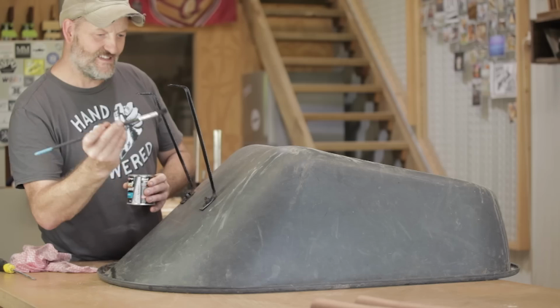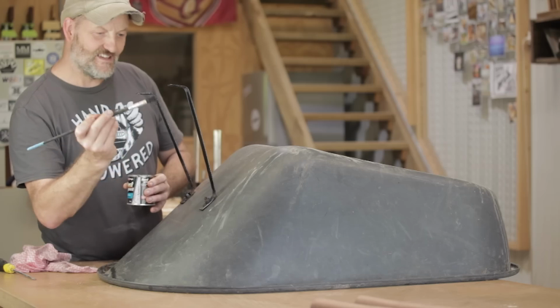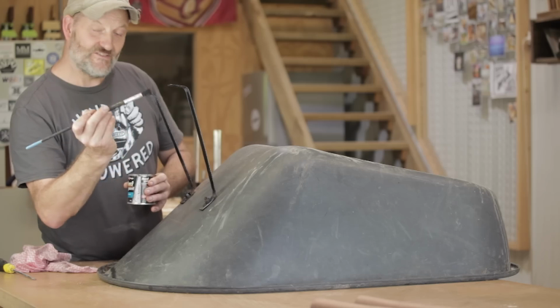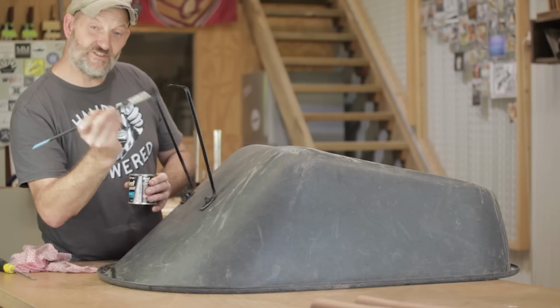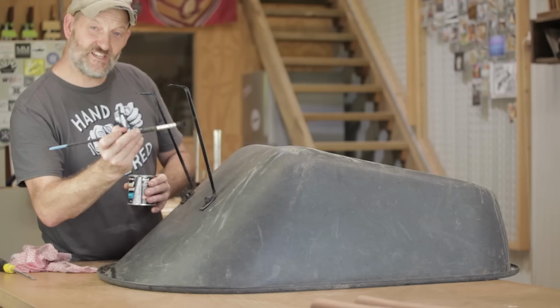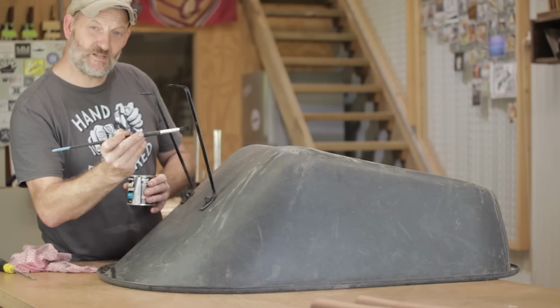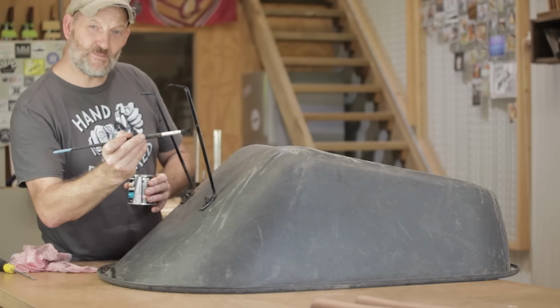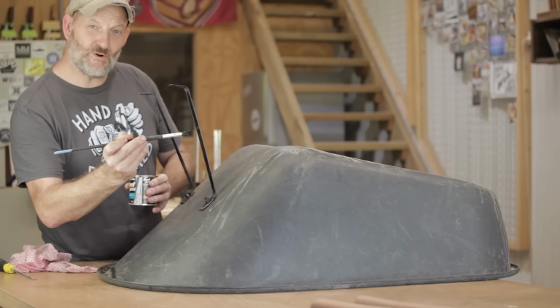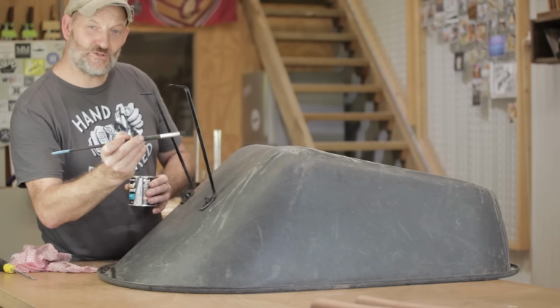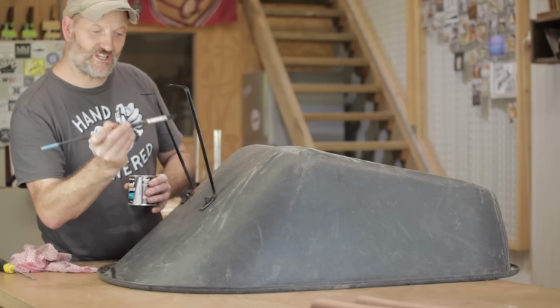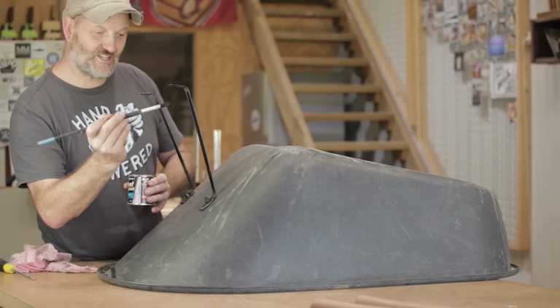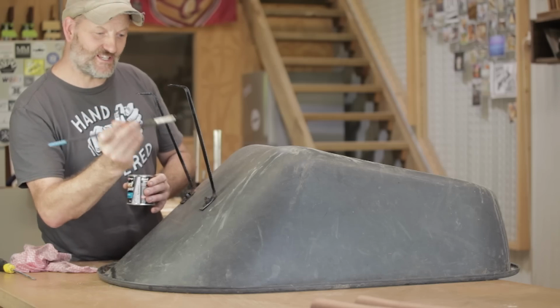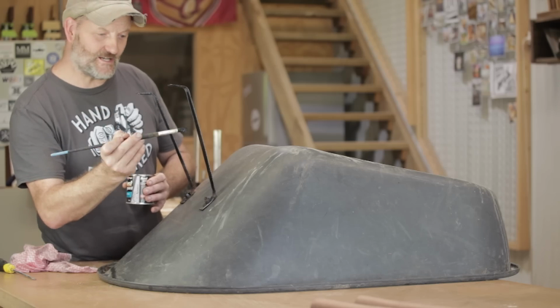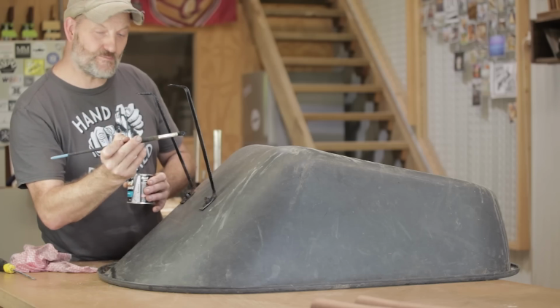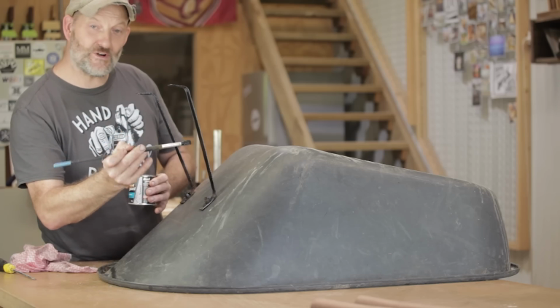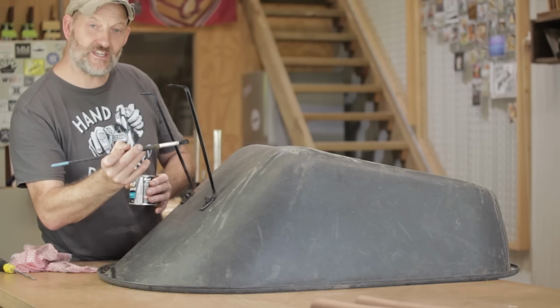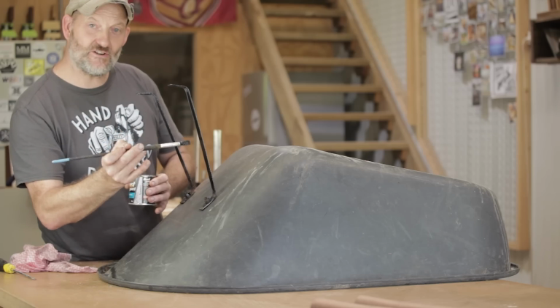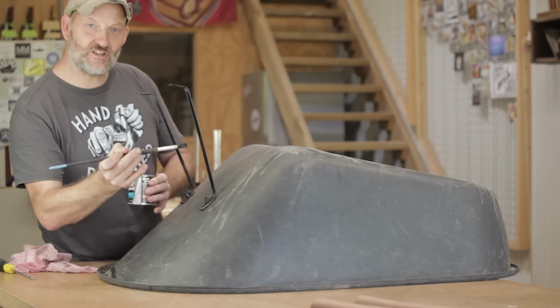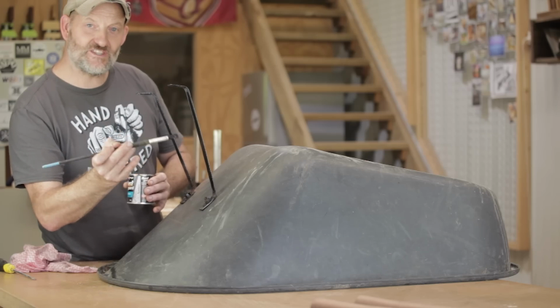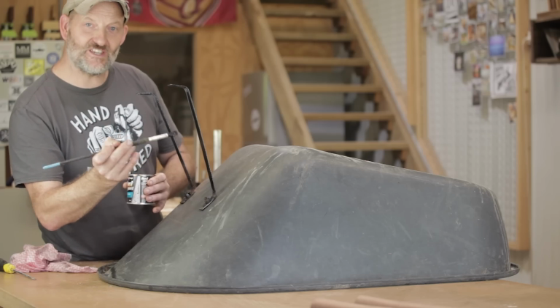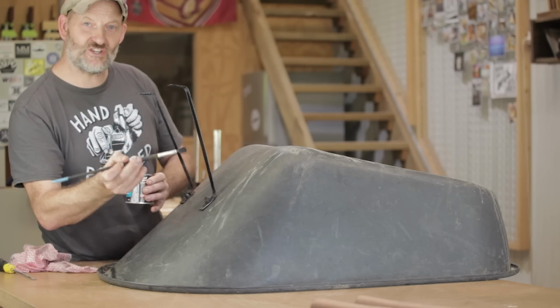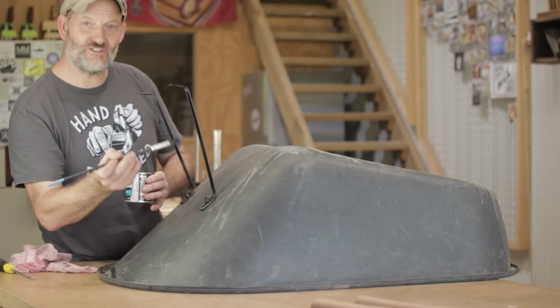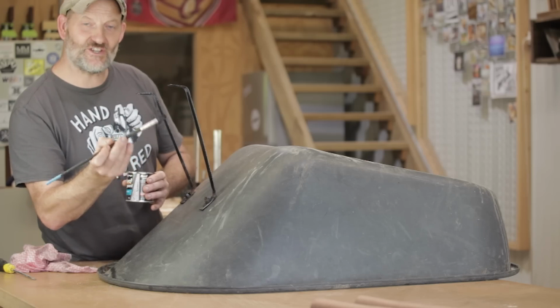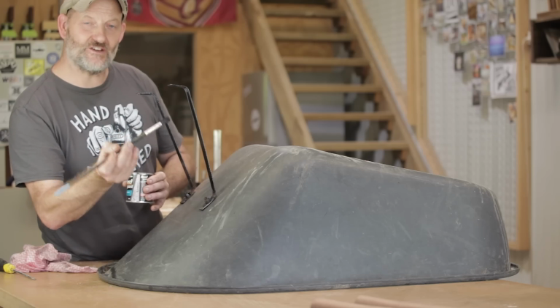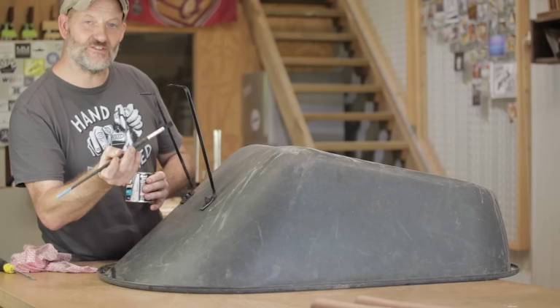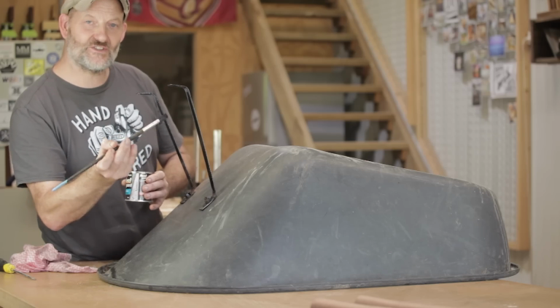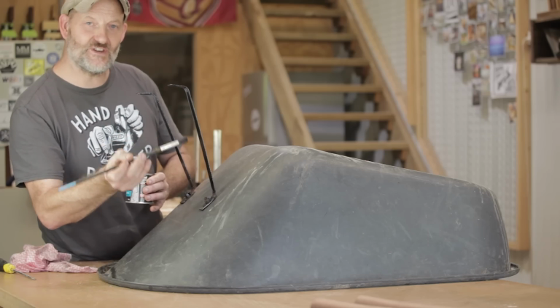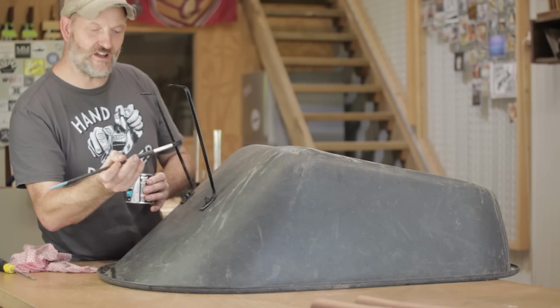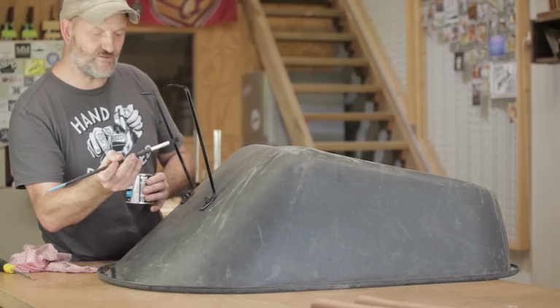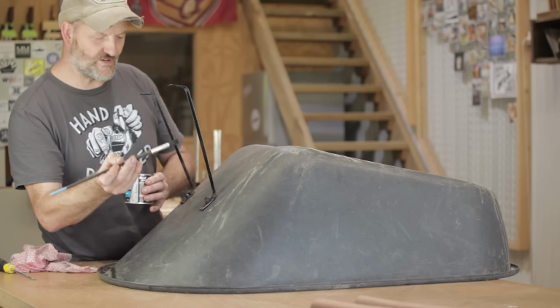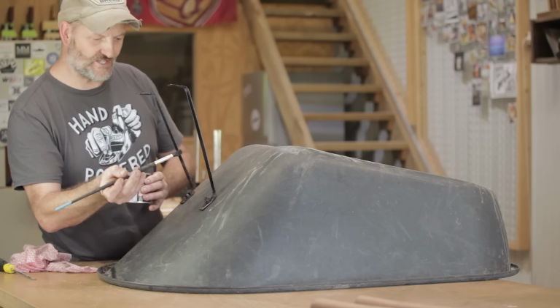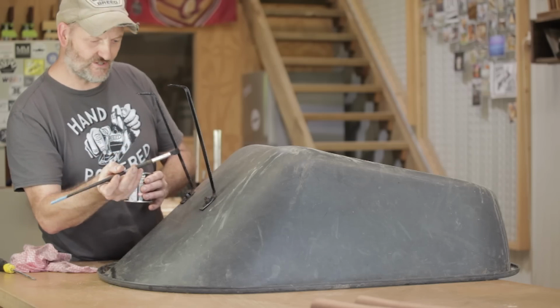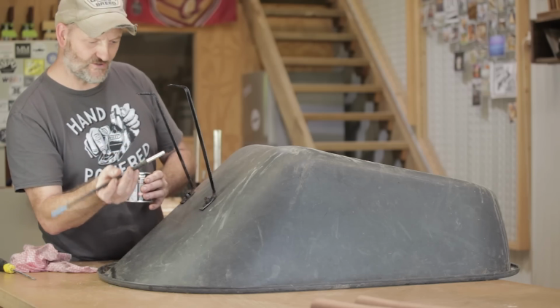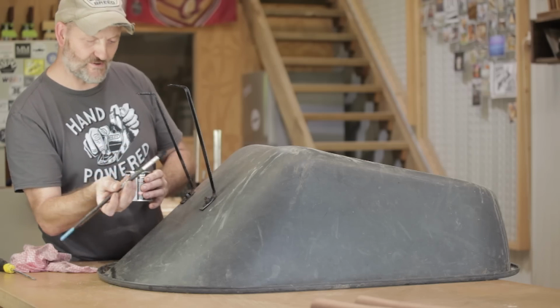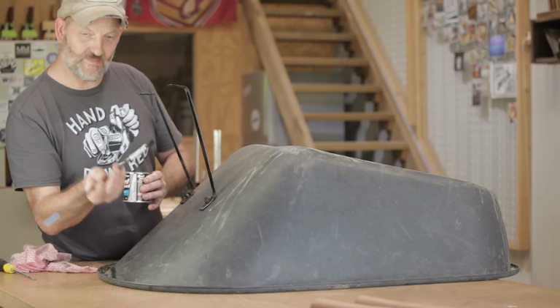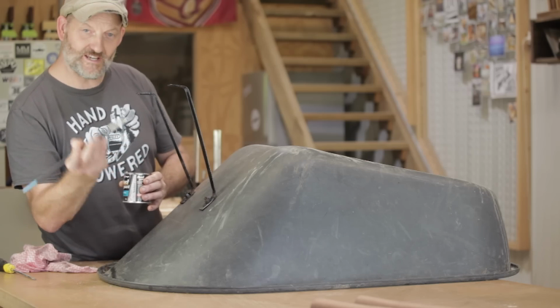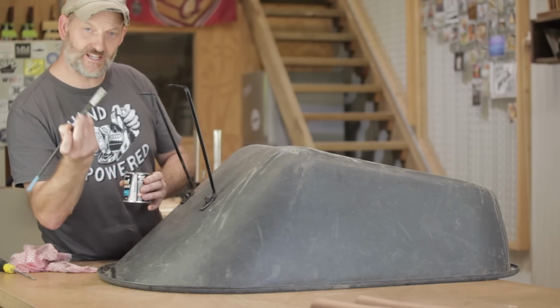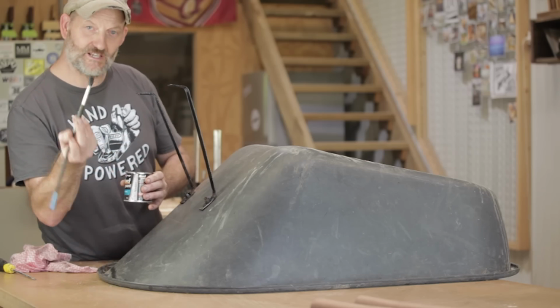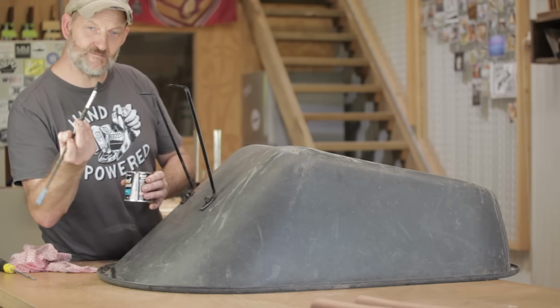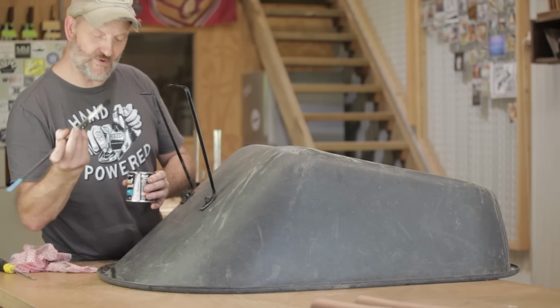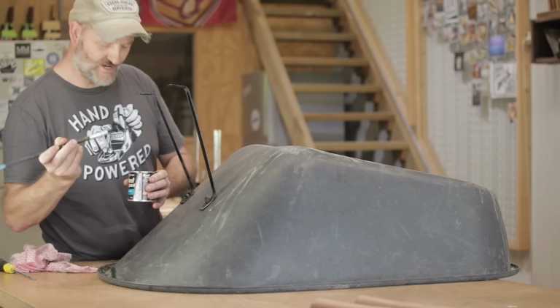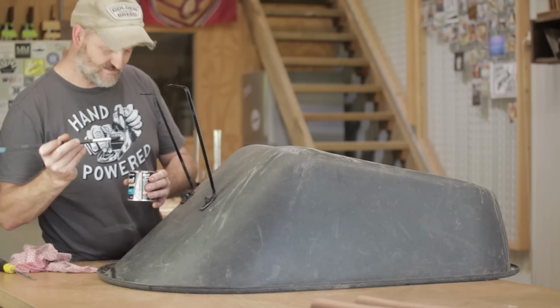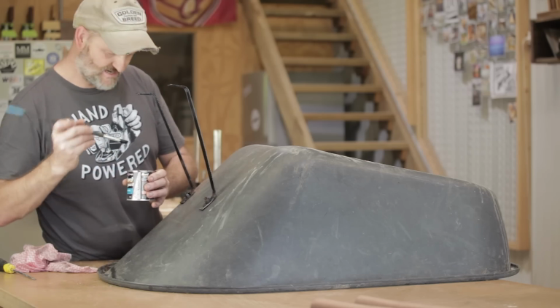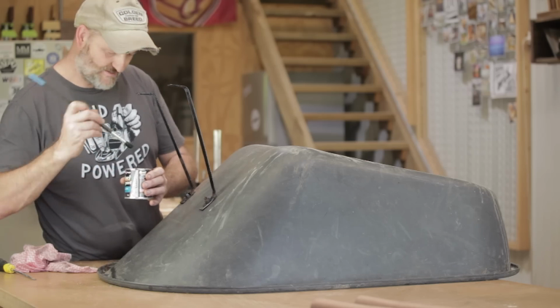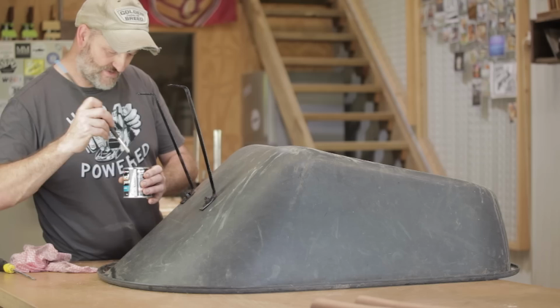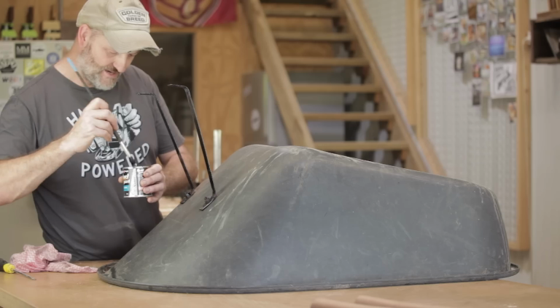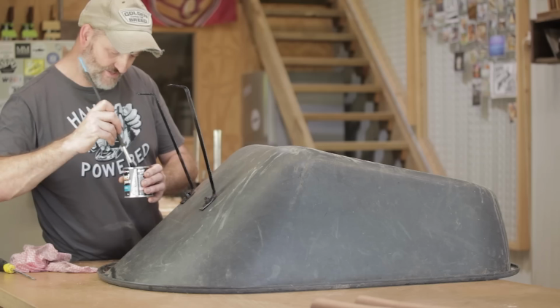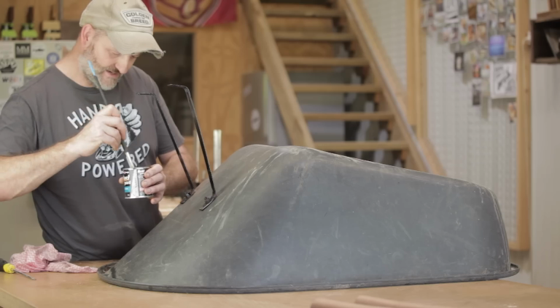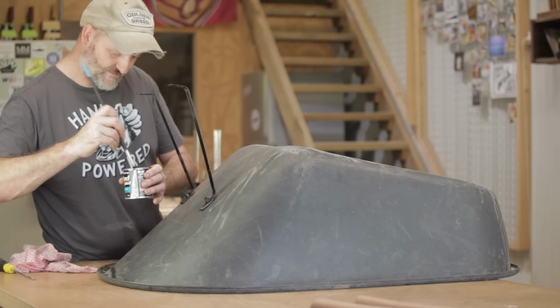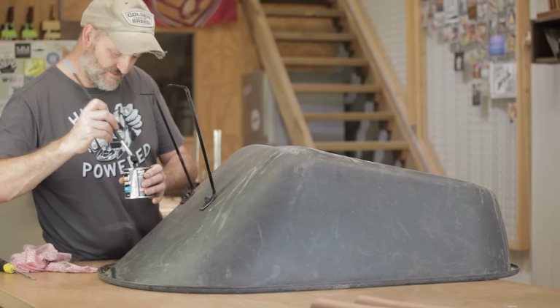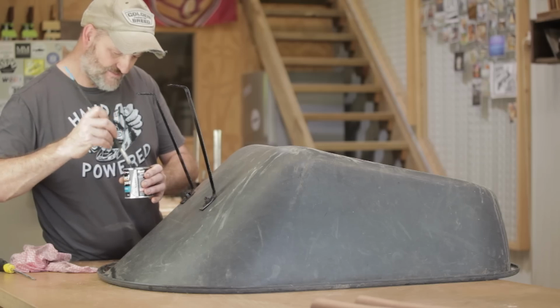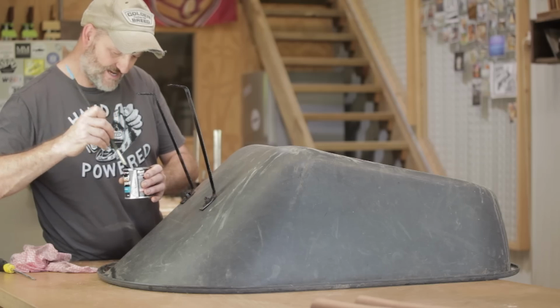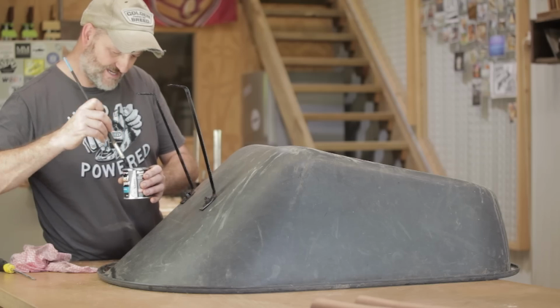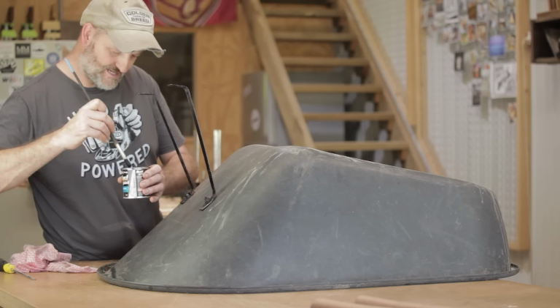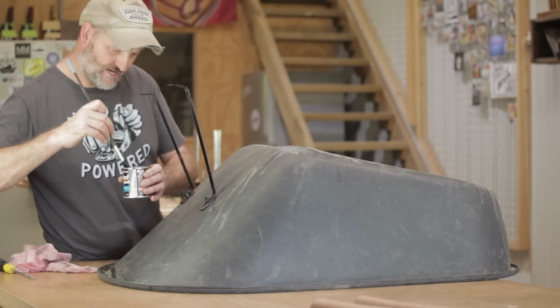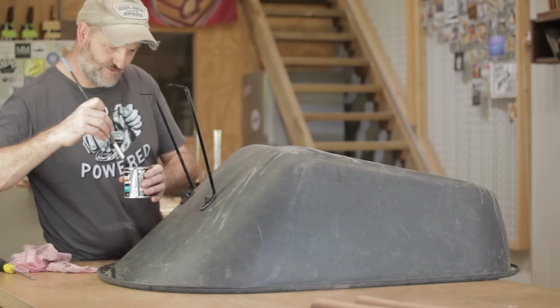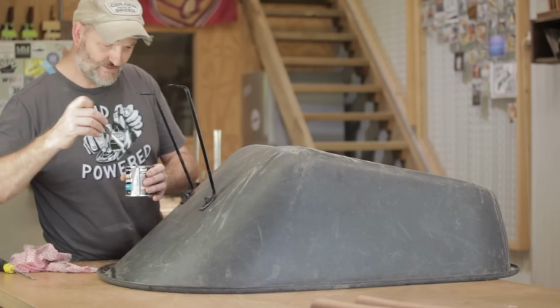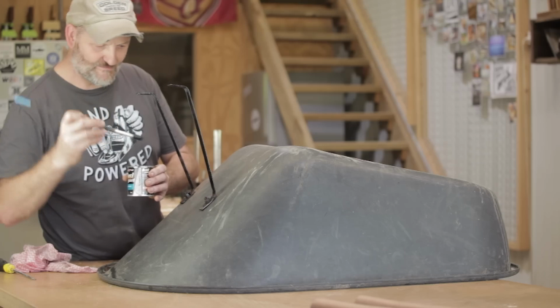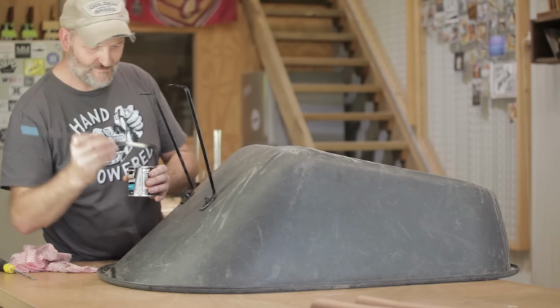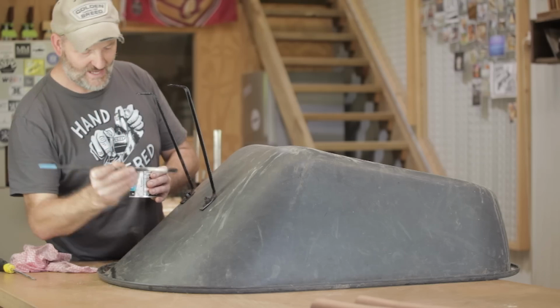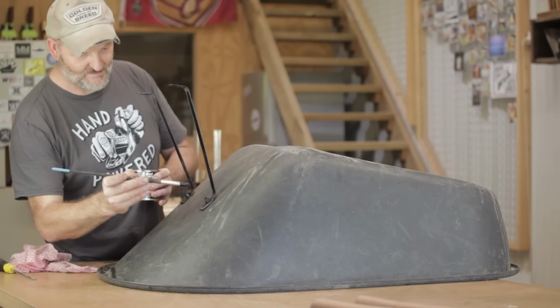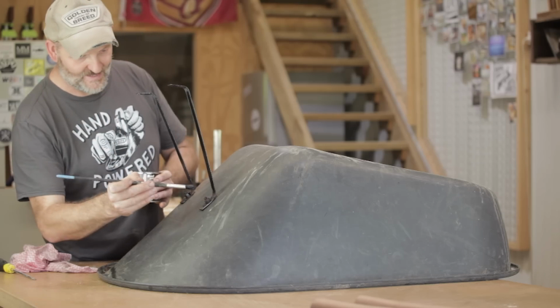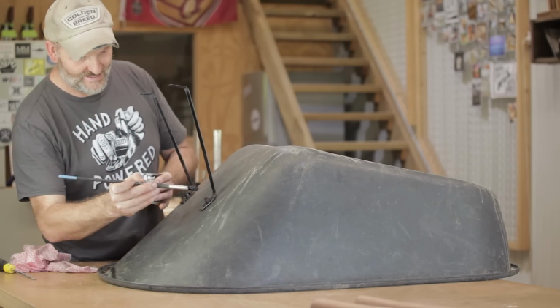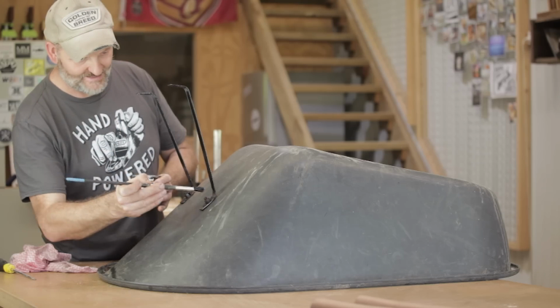These supports are still in pretty good condition so there's no reason to replace them, but I'm going to give them a coat of black paint.